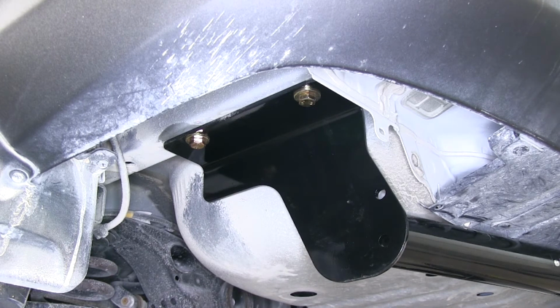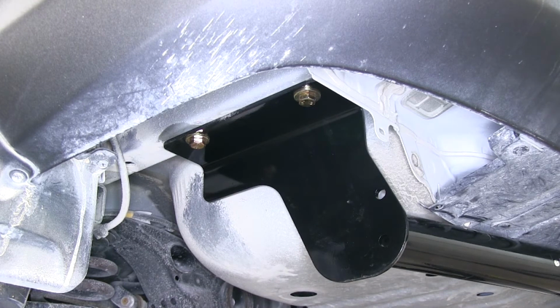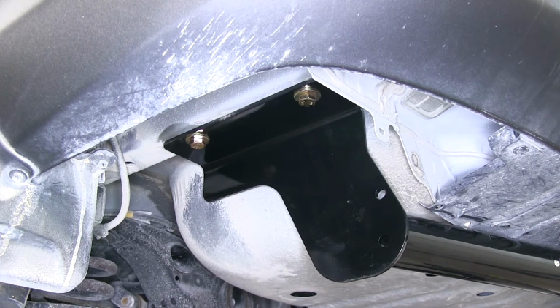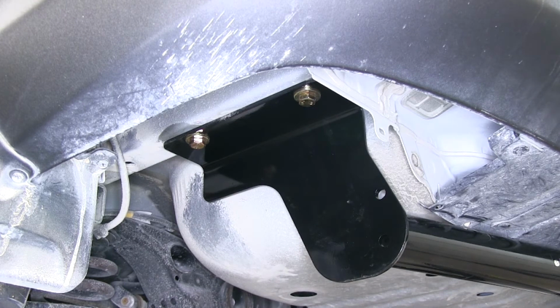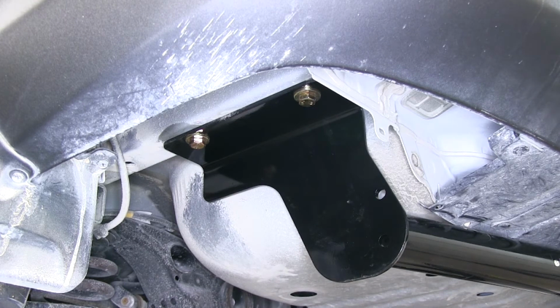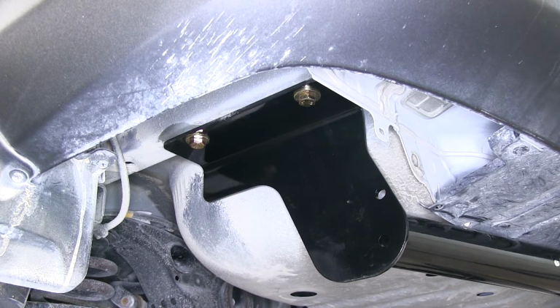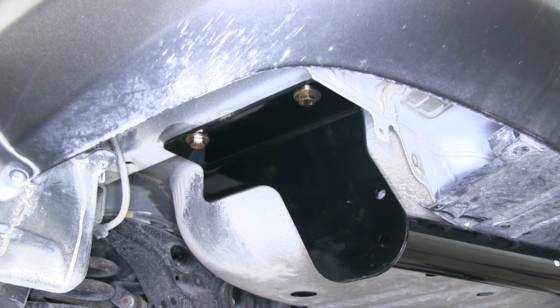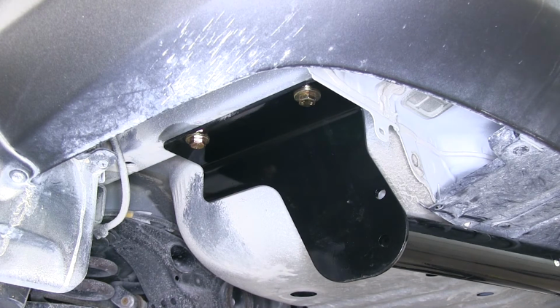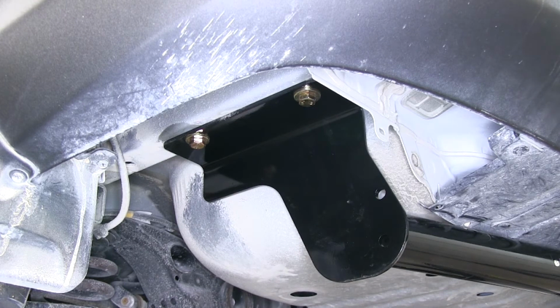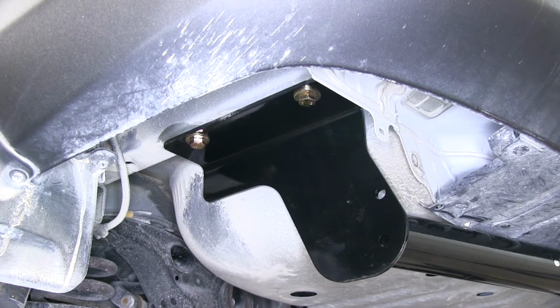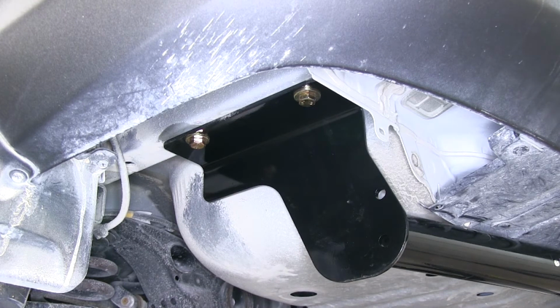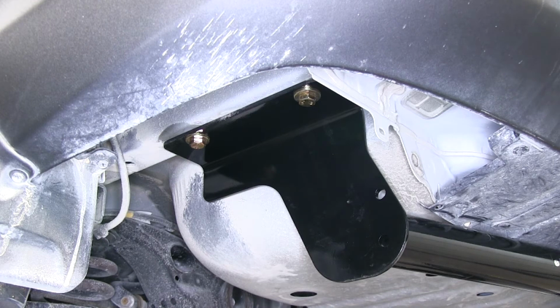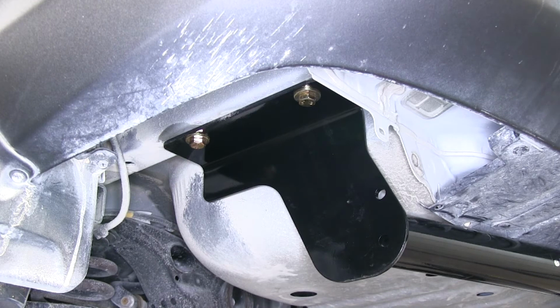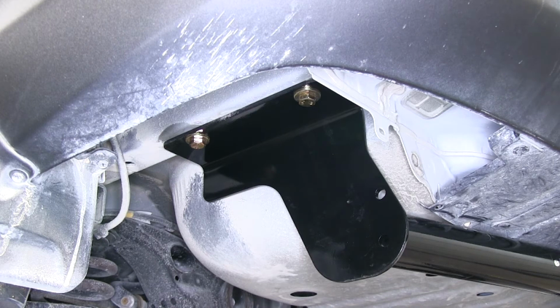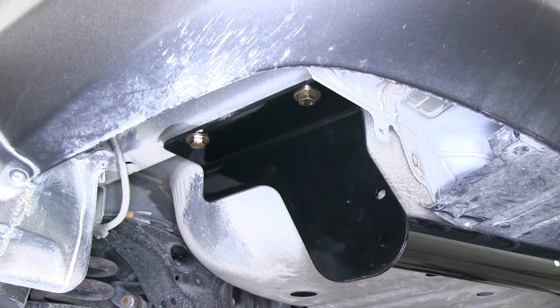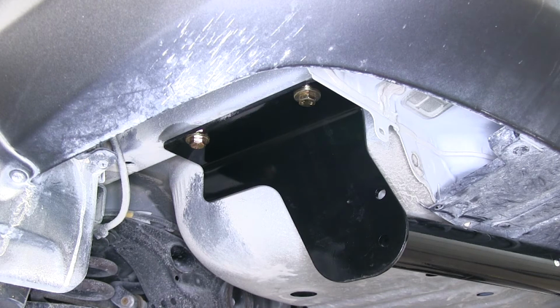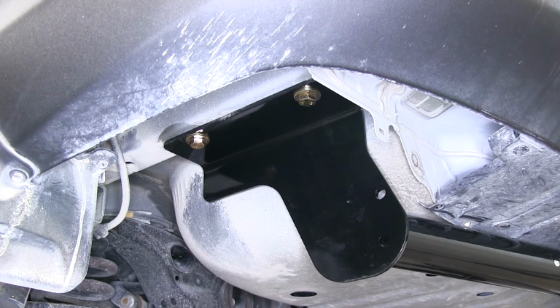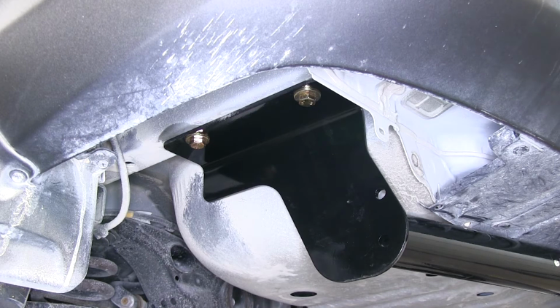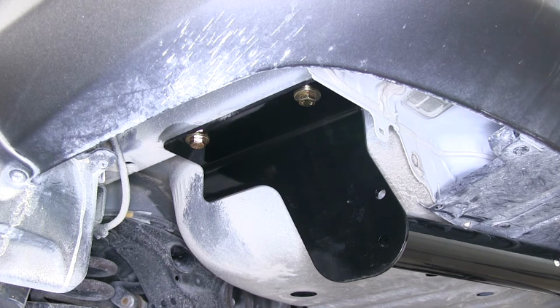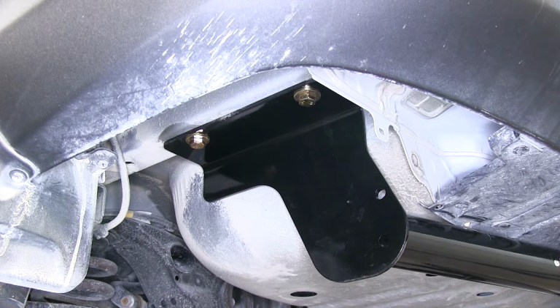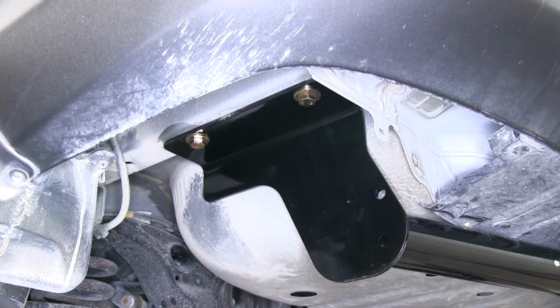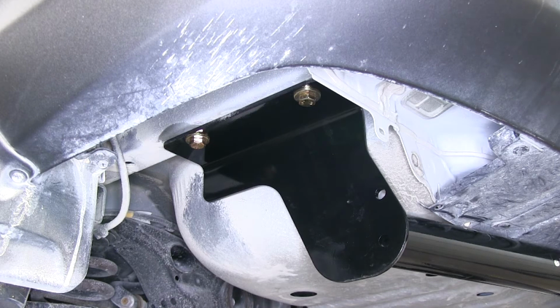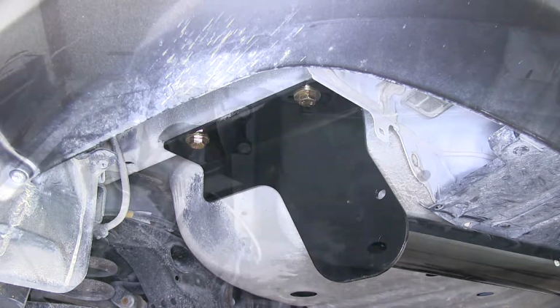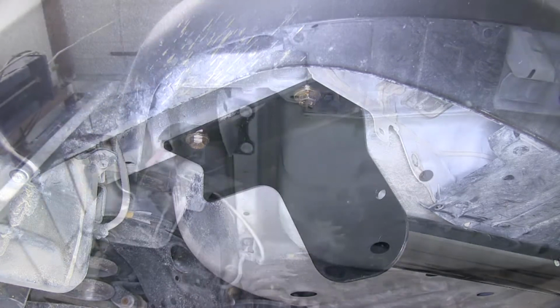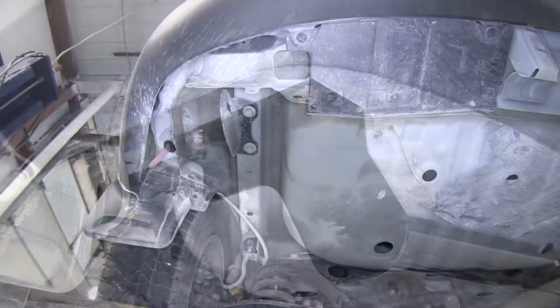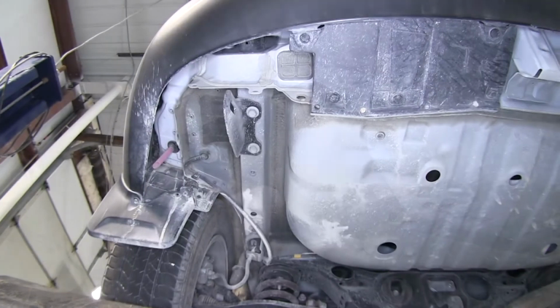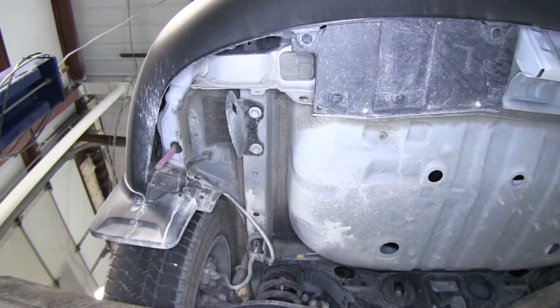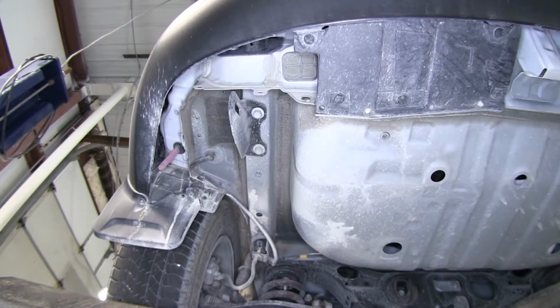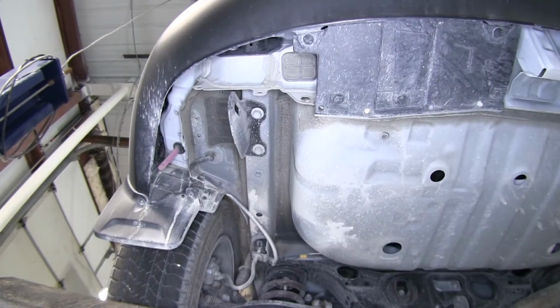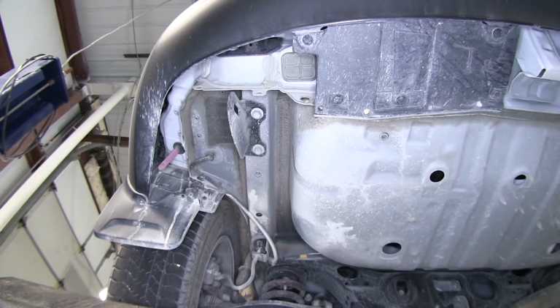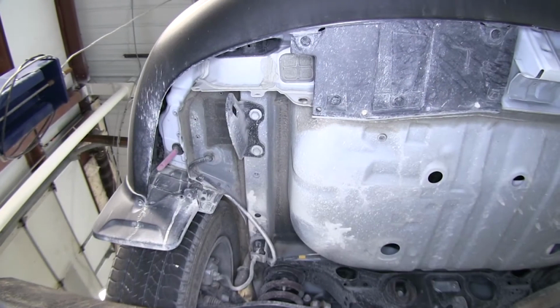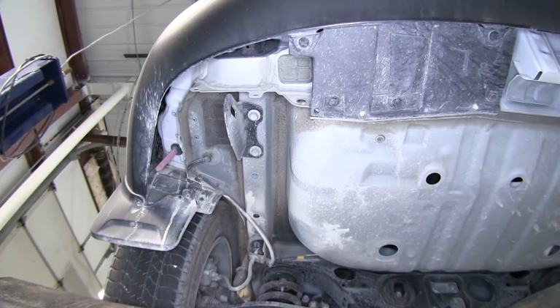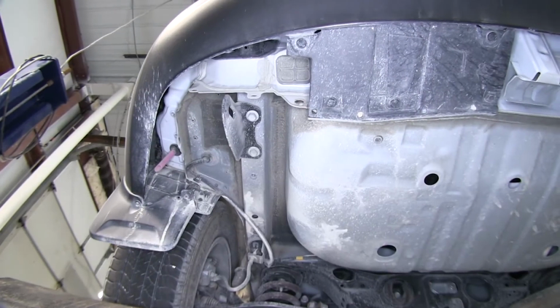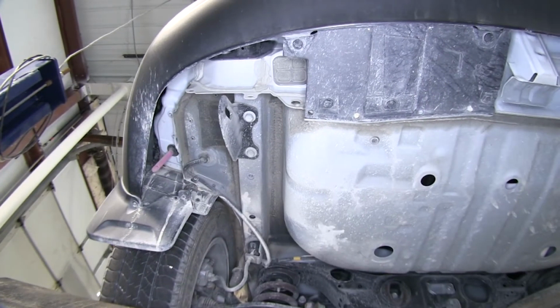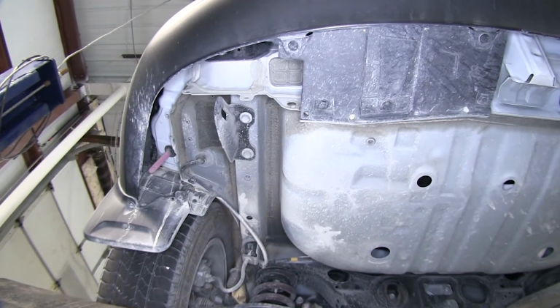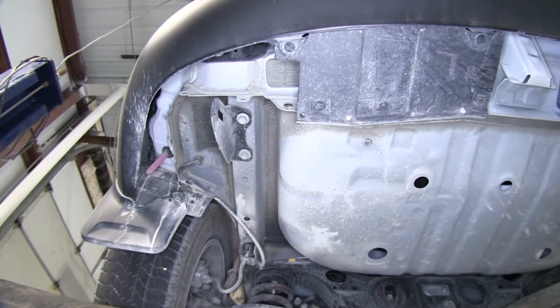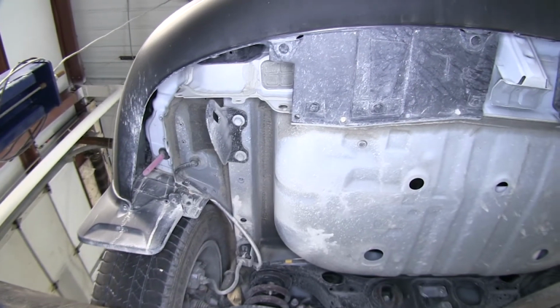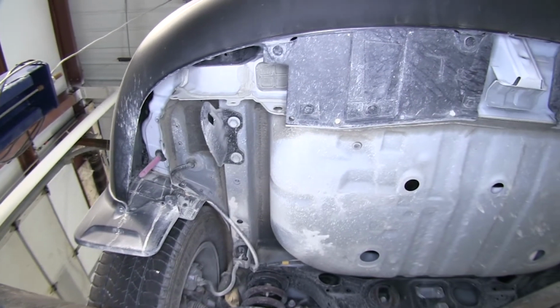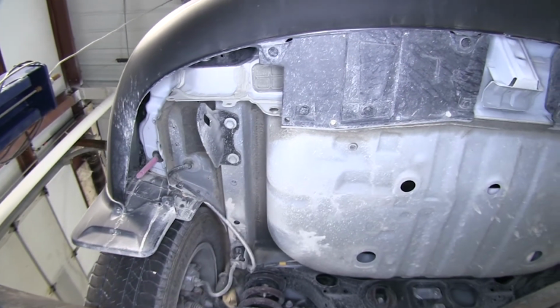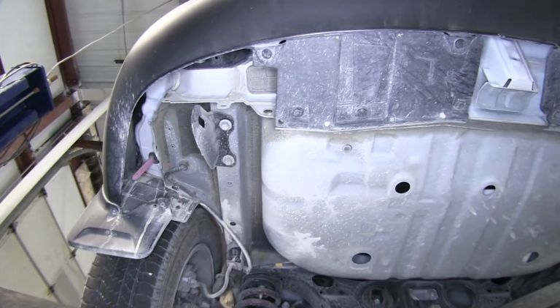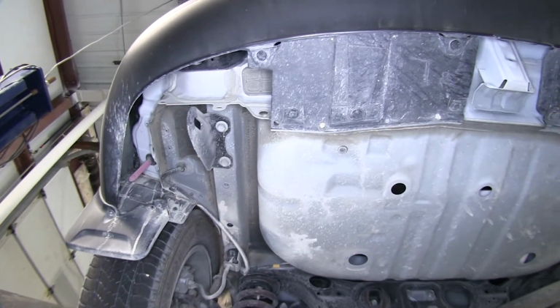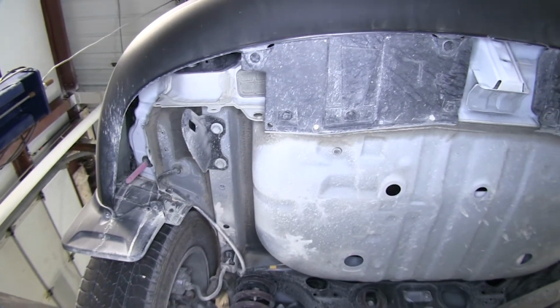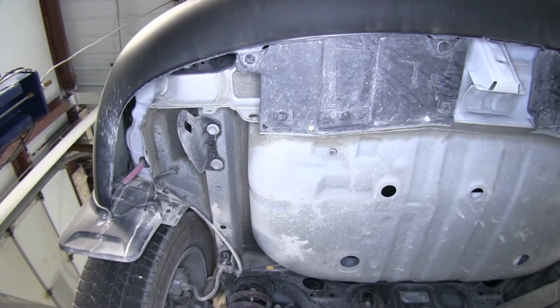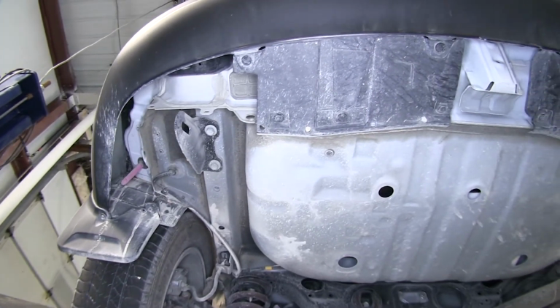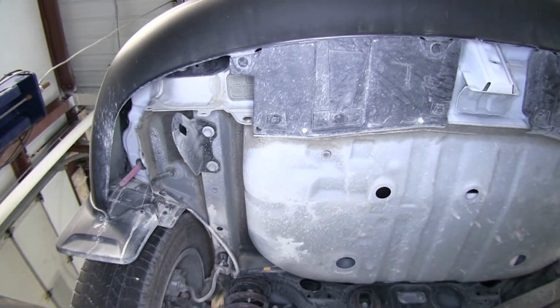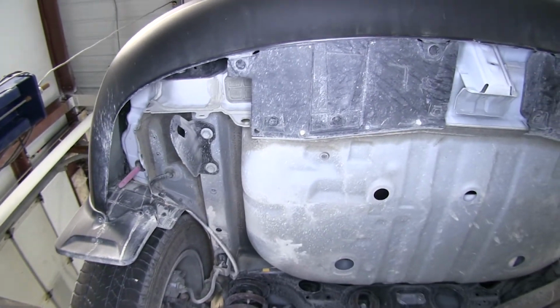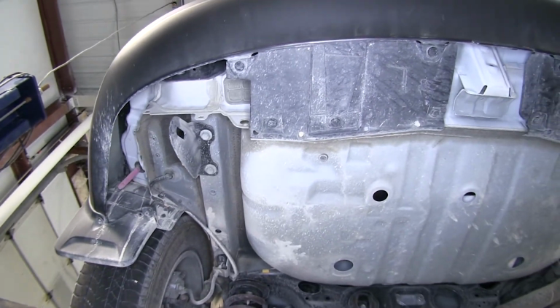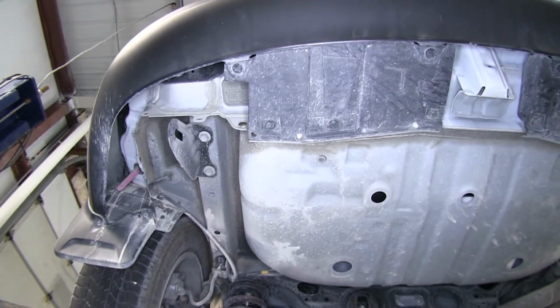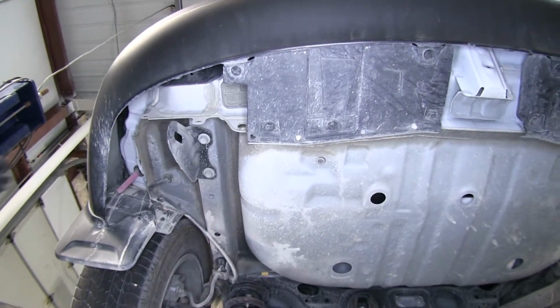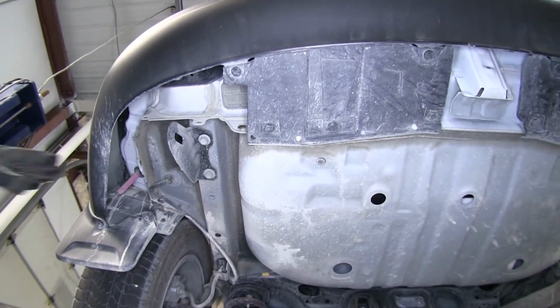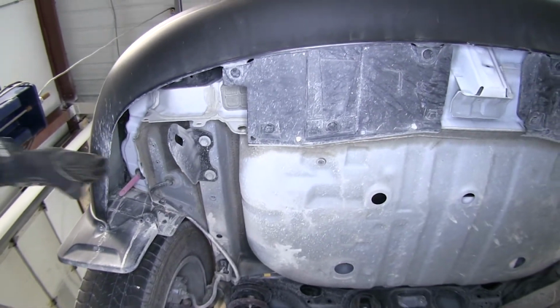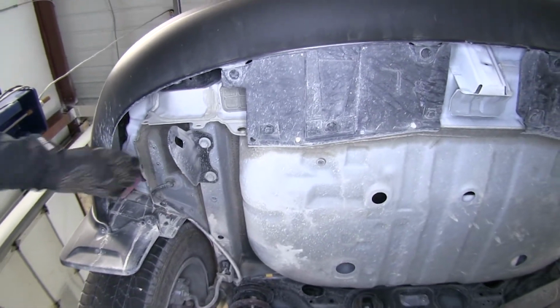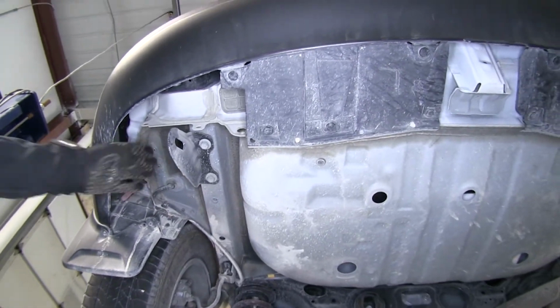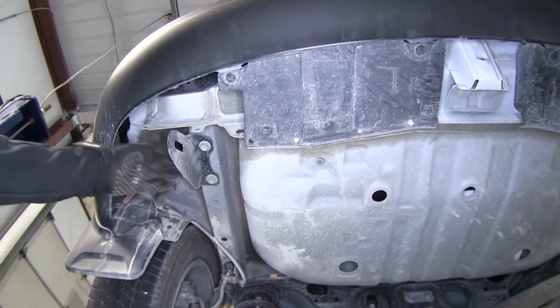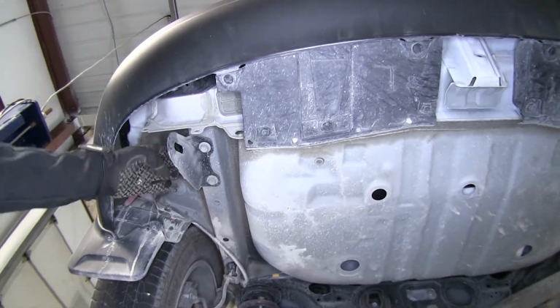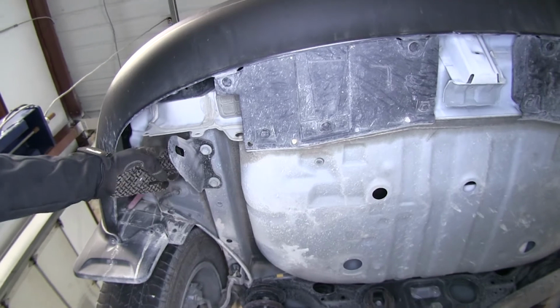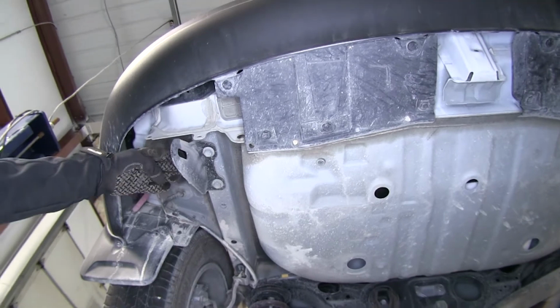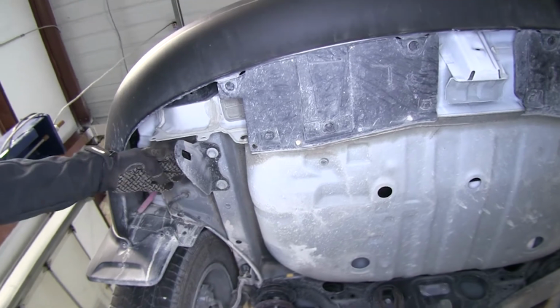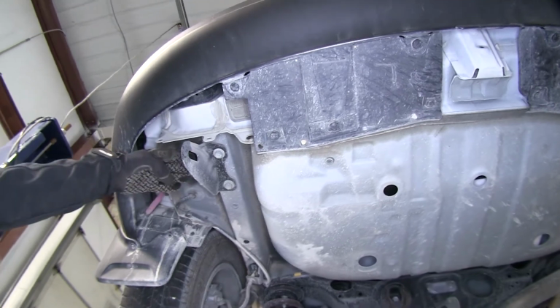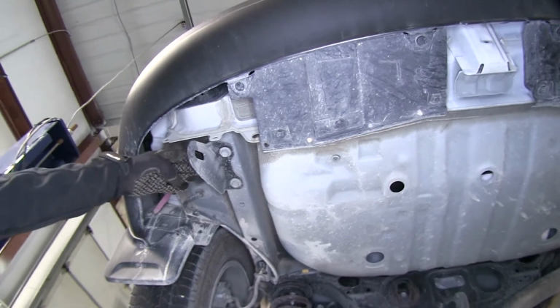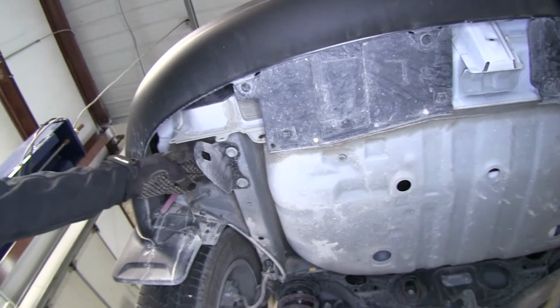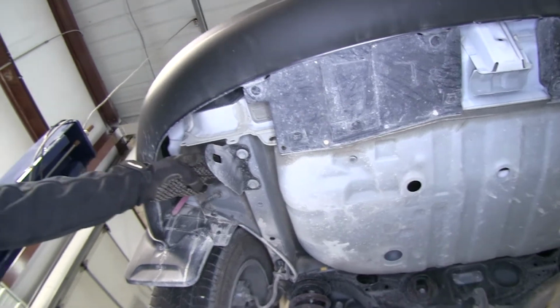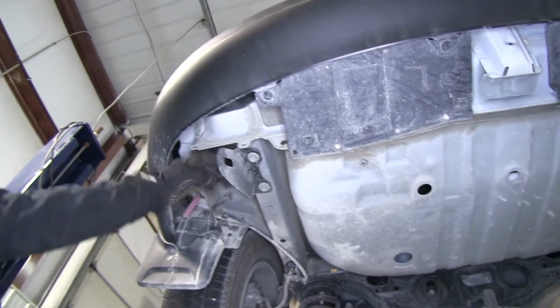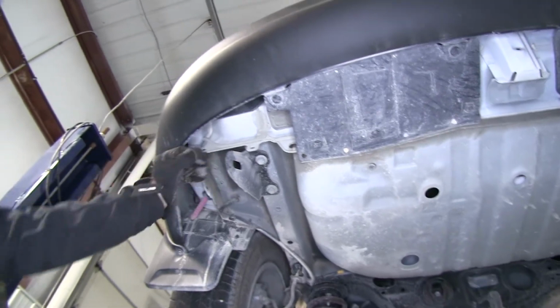Now I'll go ahead and show you how the hitch is installed. We'll go ahead and take a look underneath our vehicle to get an idea of what we're working with.